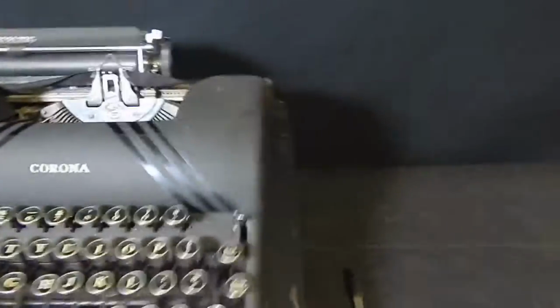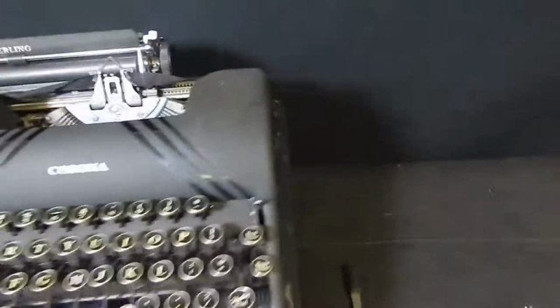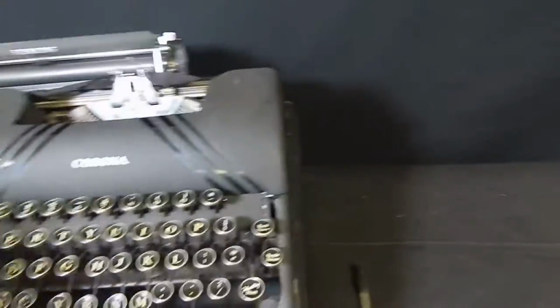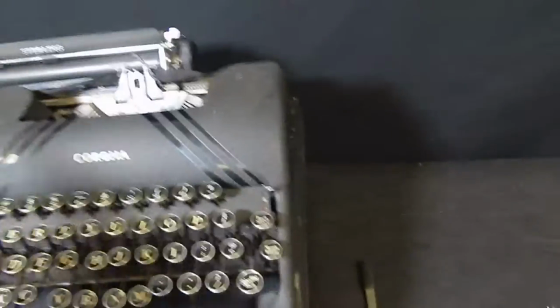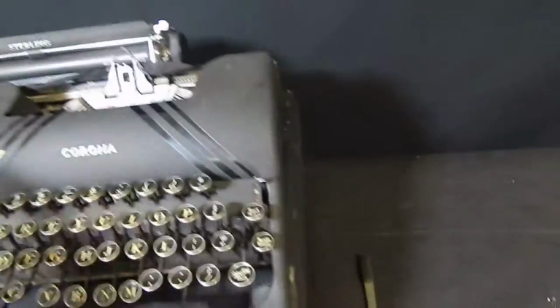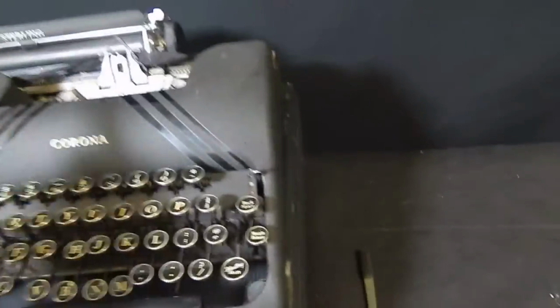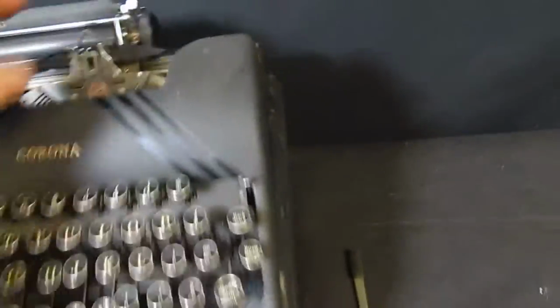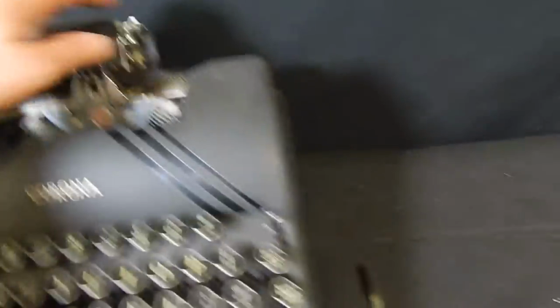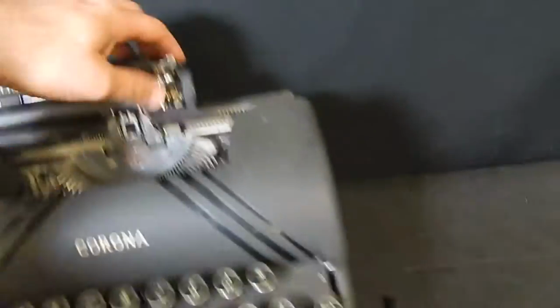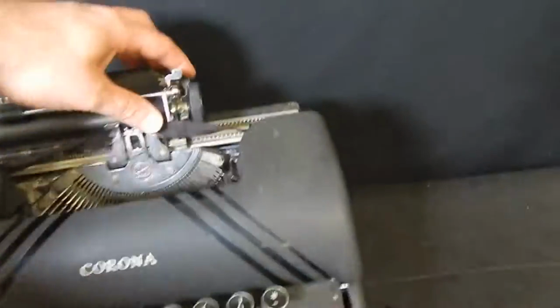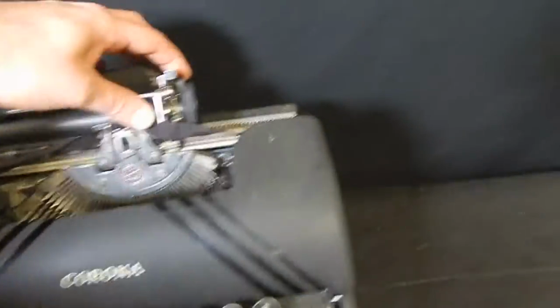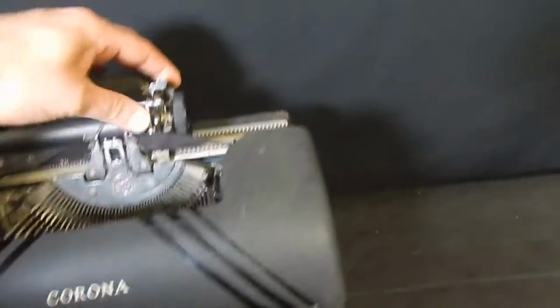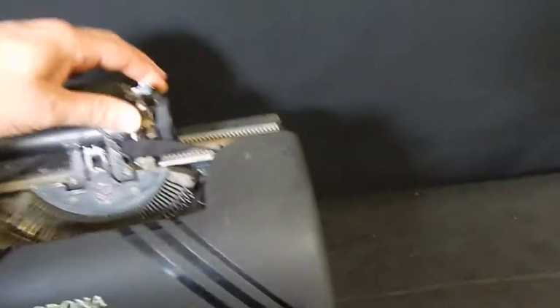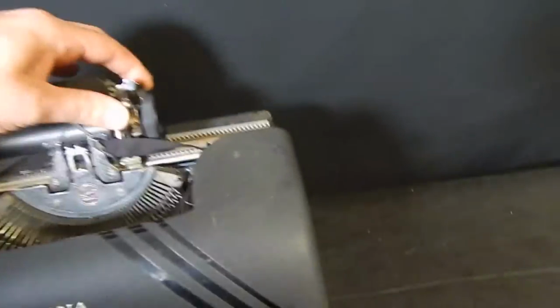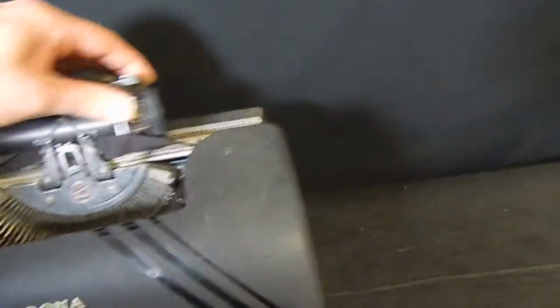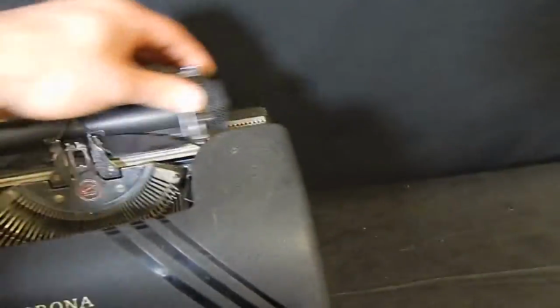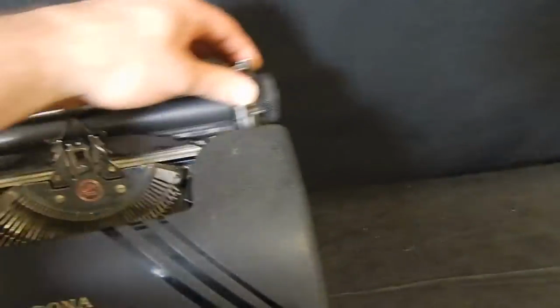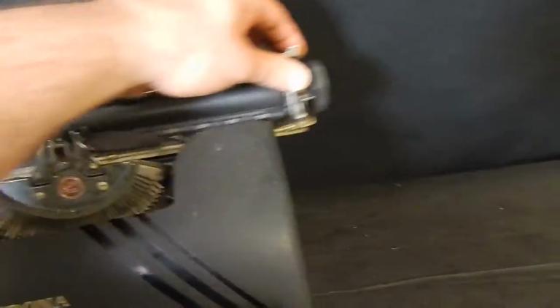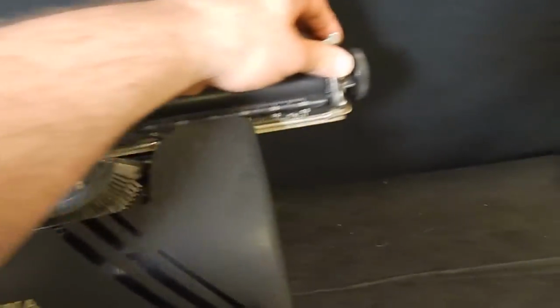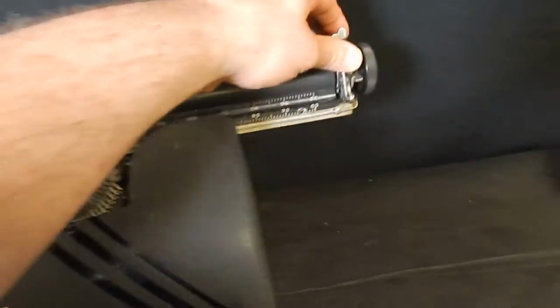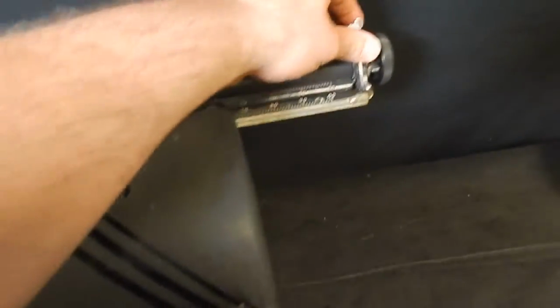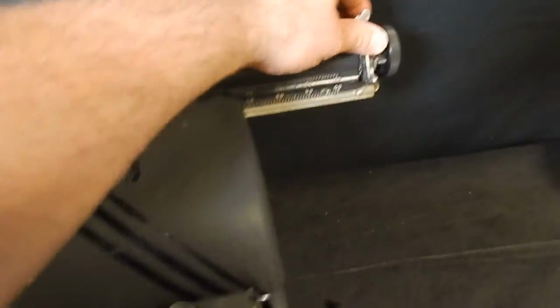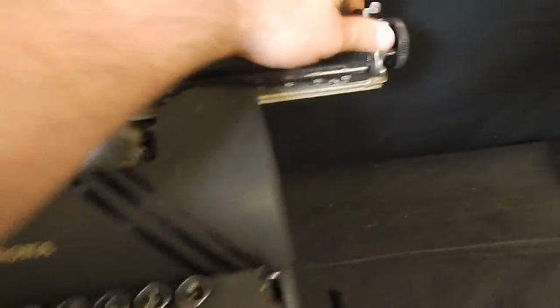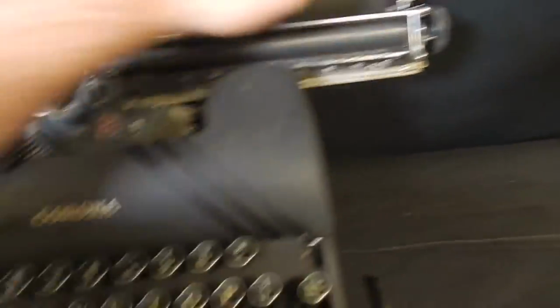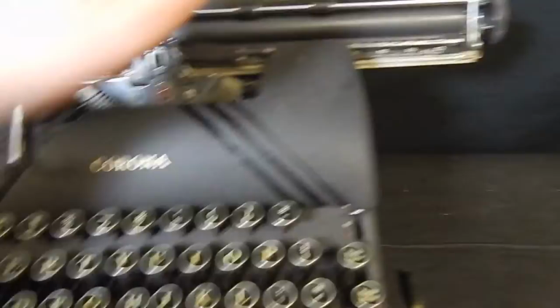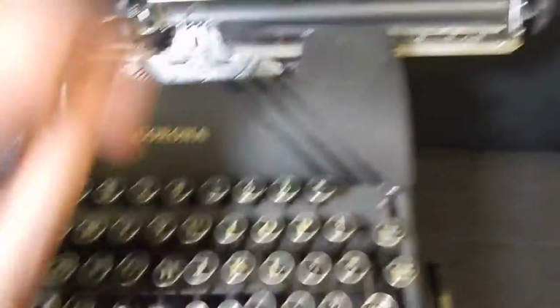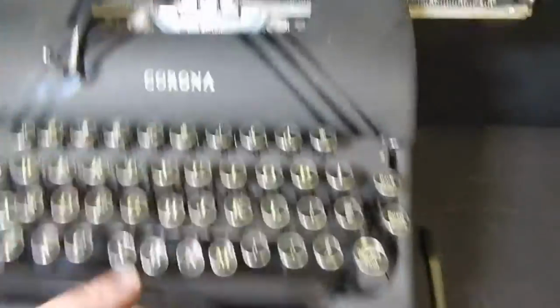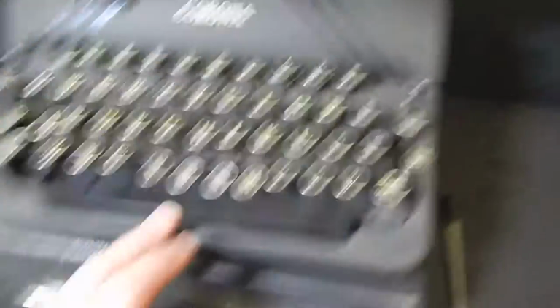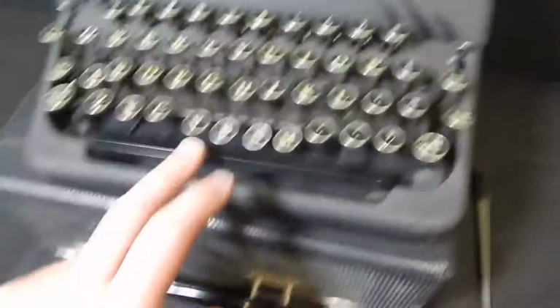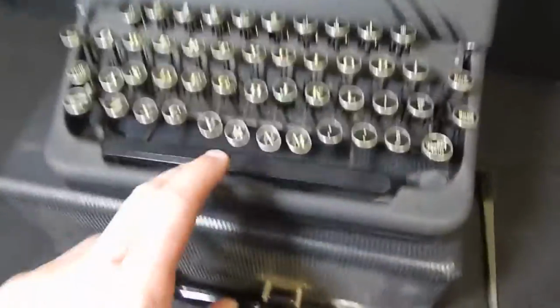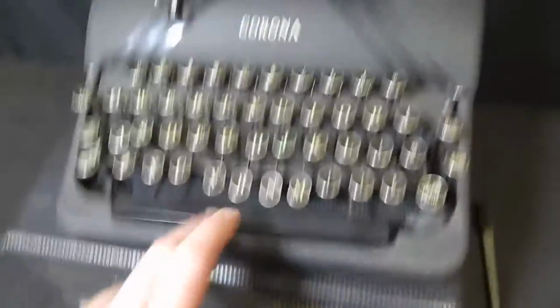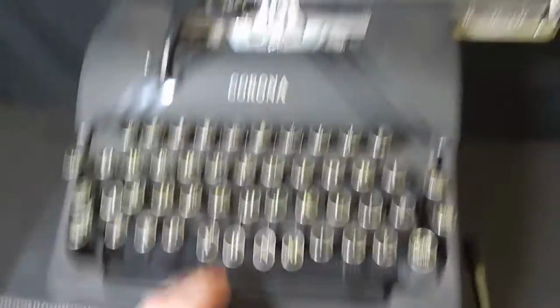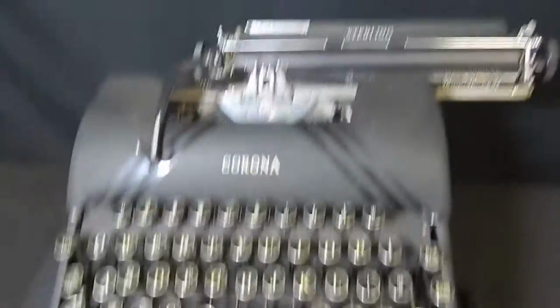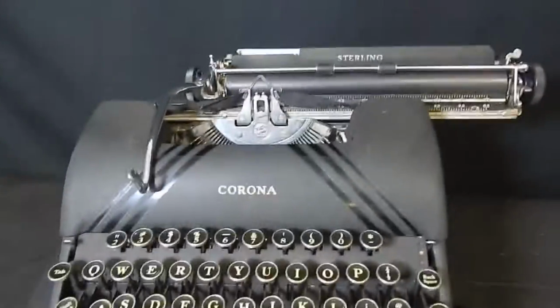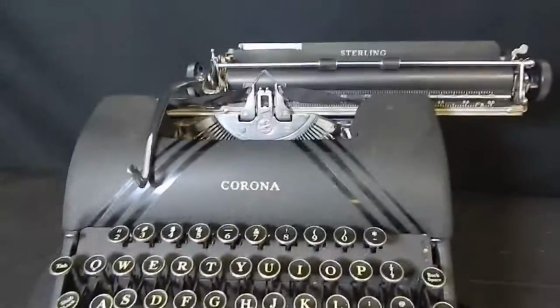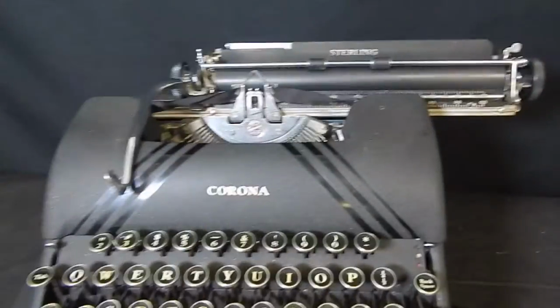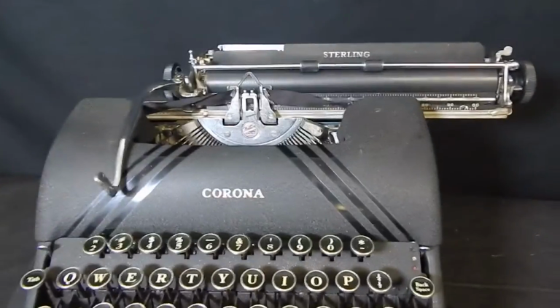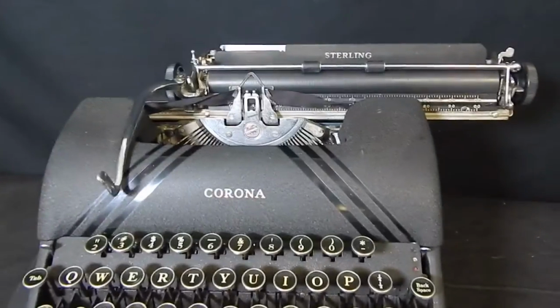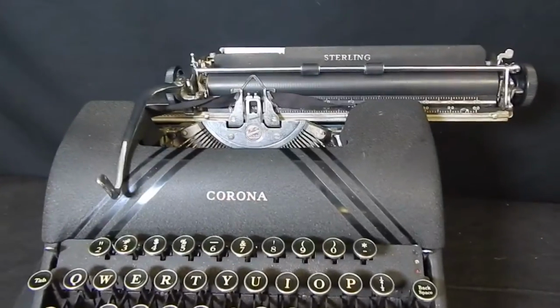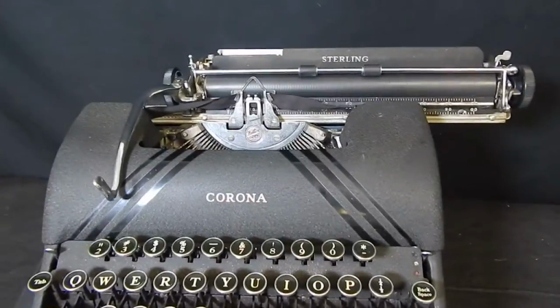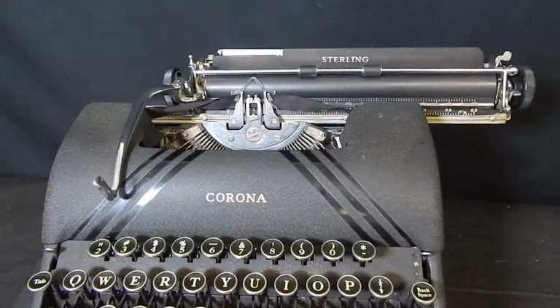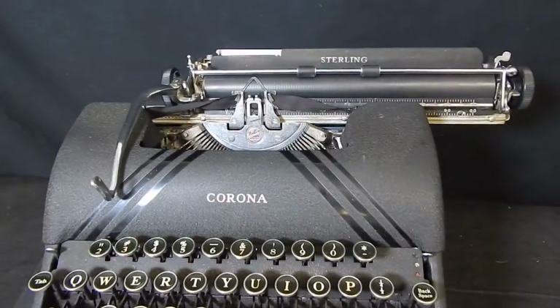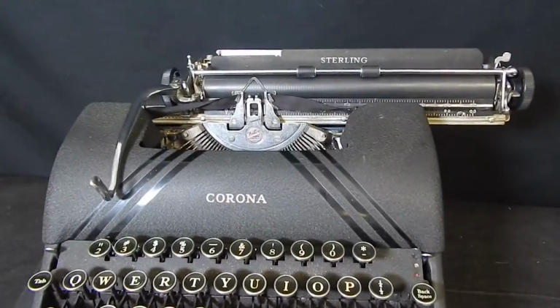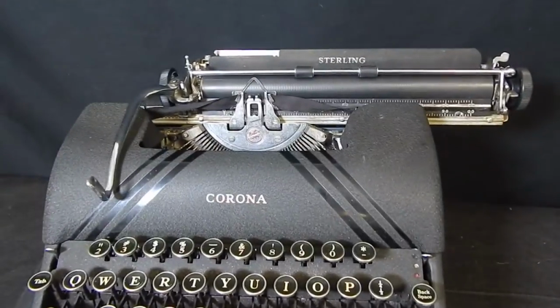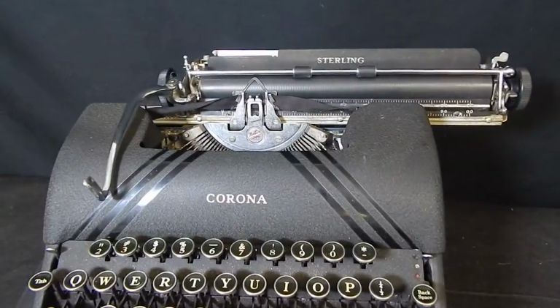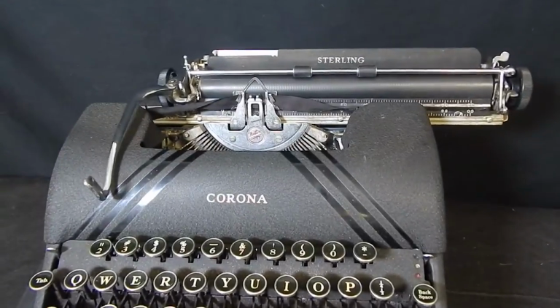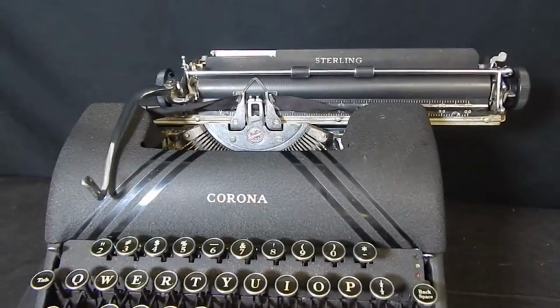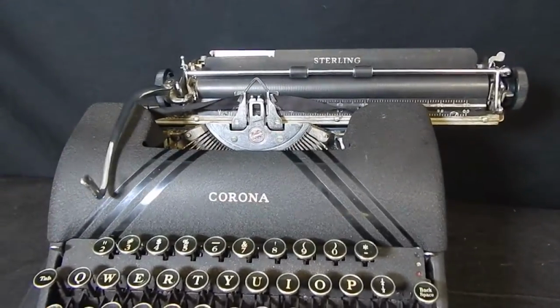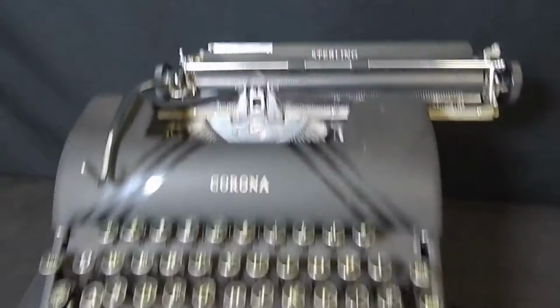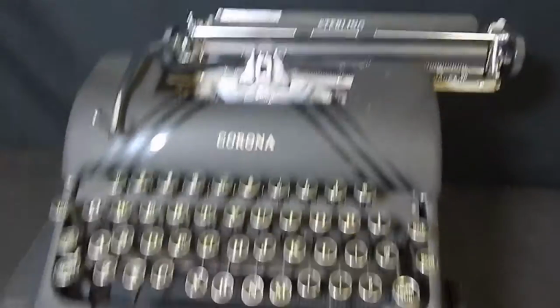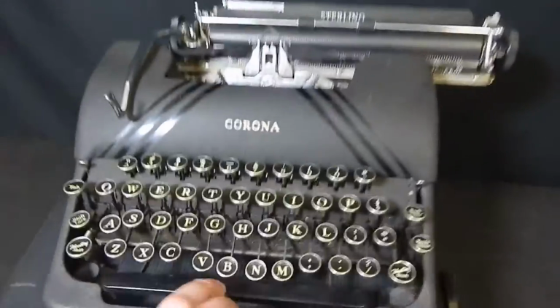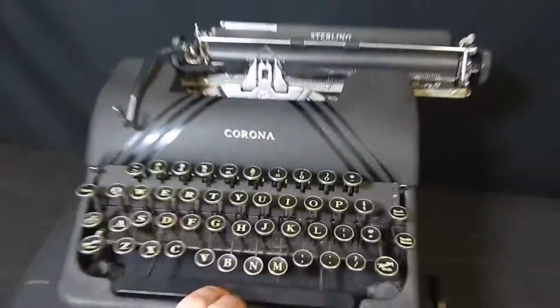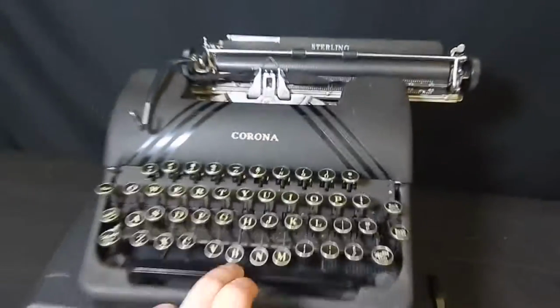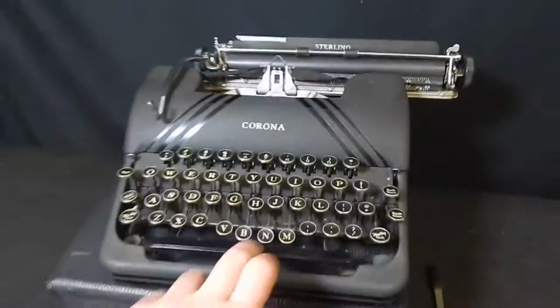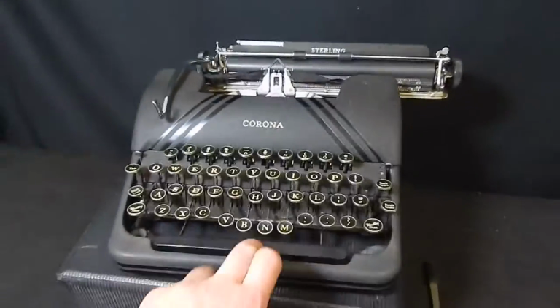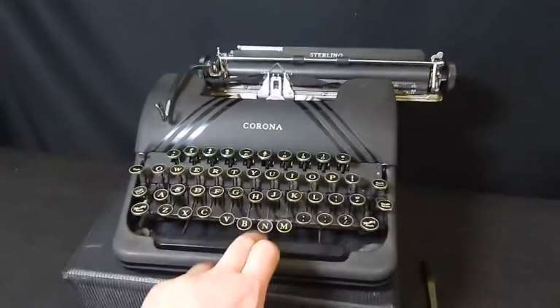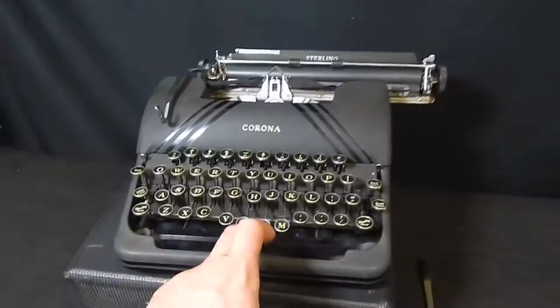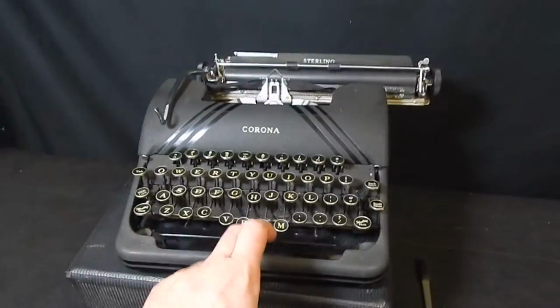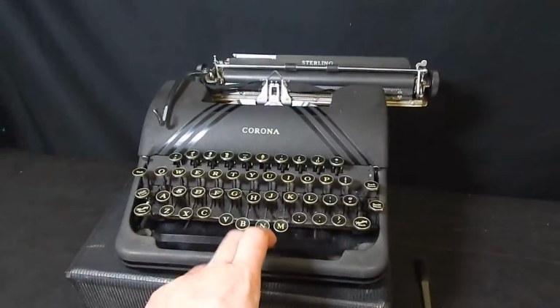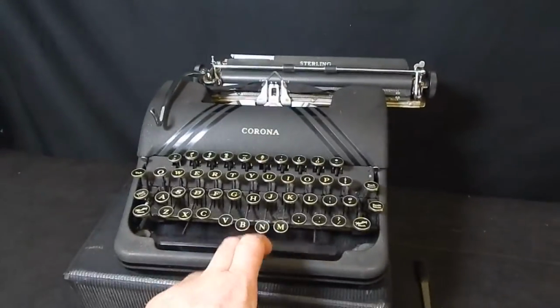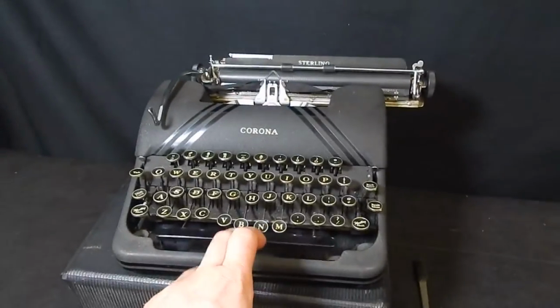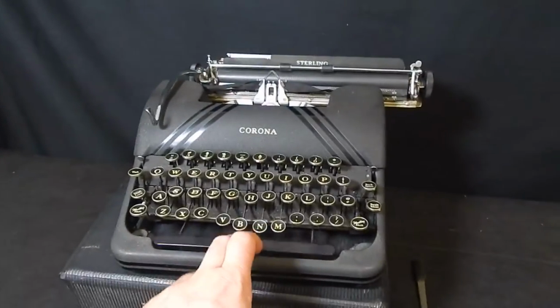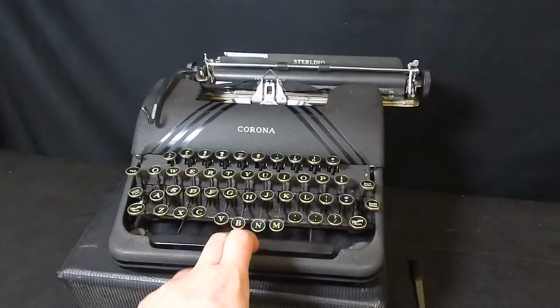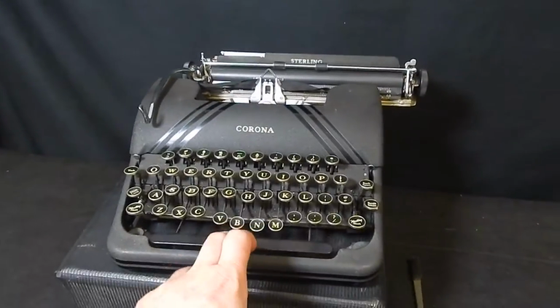Now the next piece I want to show you is this. Does the space bar move? Look at it. See it moving? As I push, it moves.